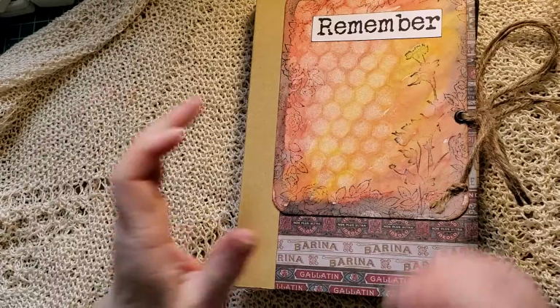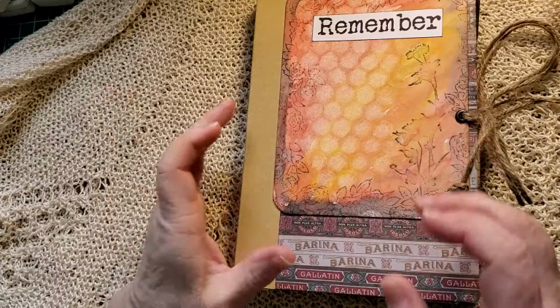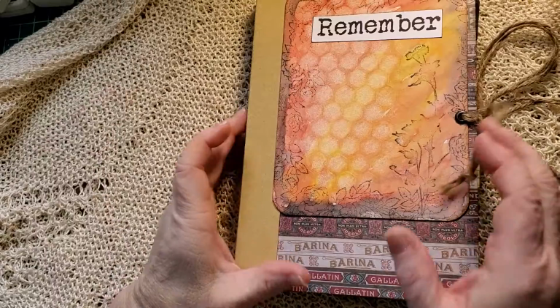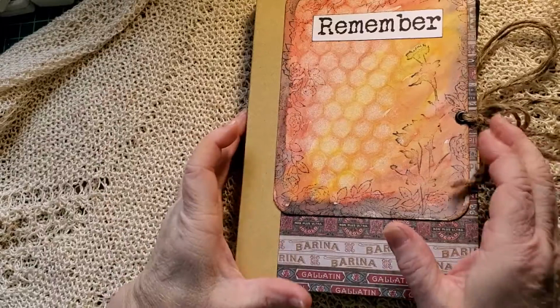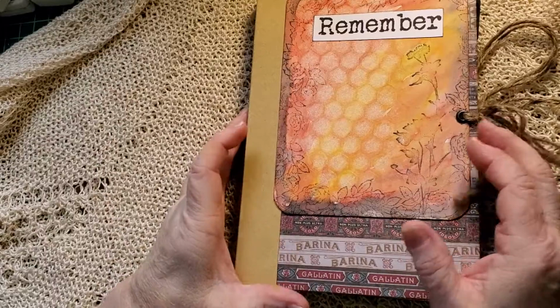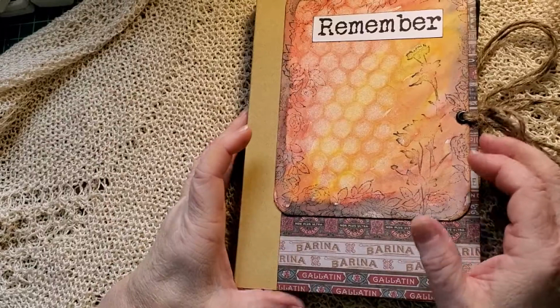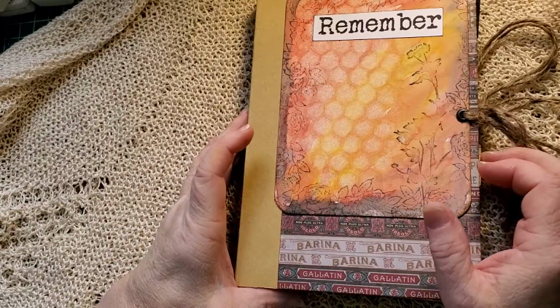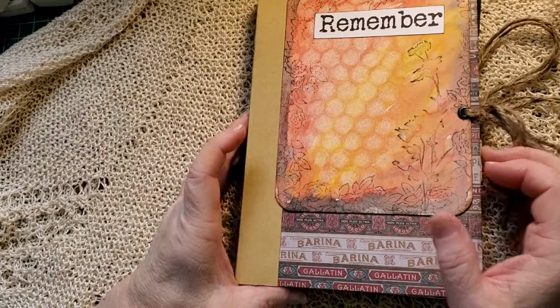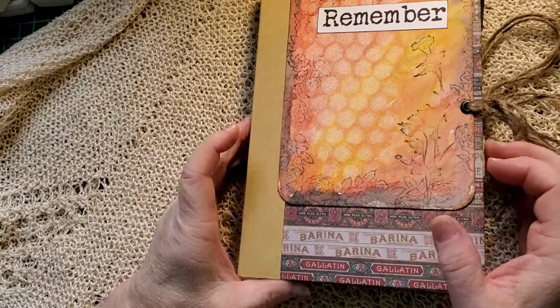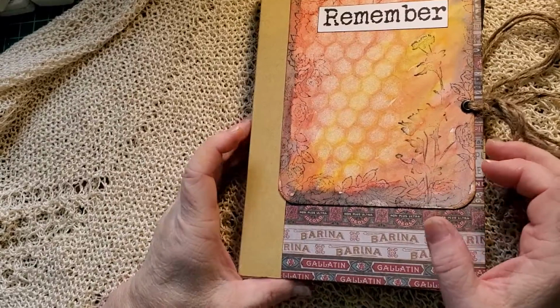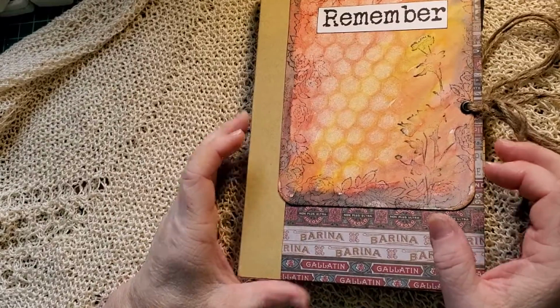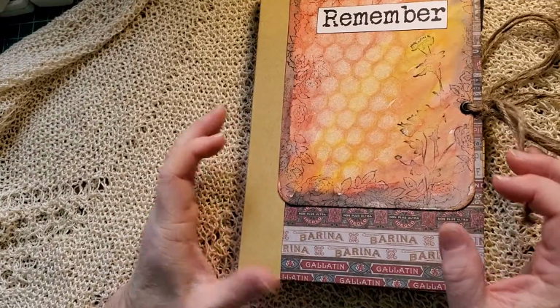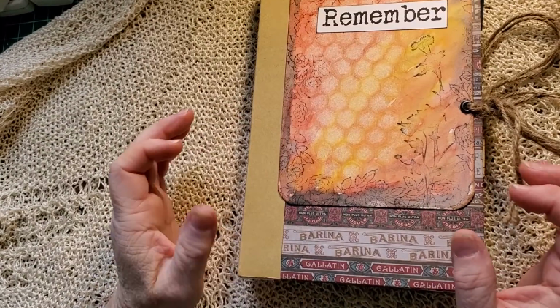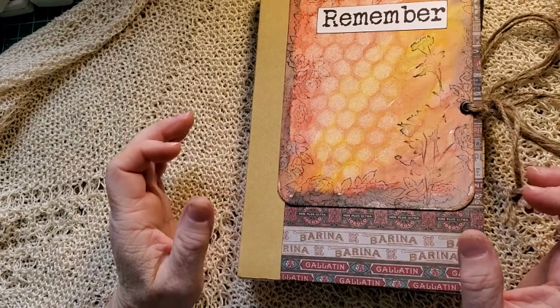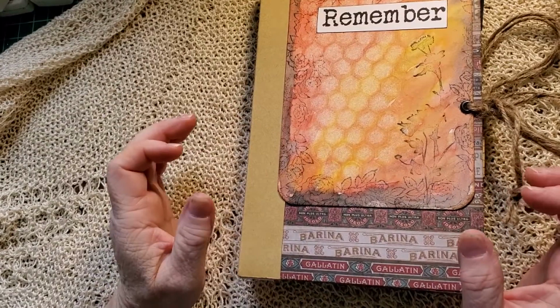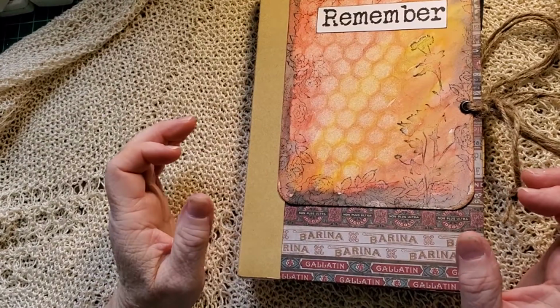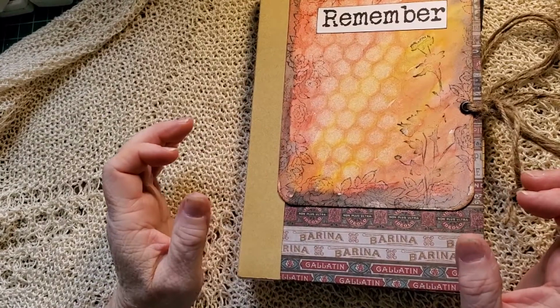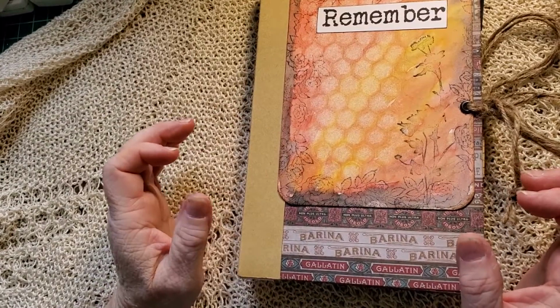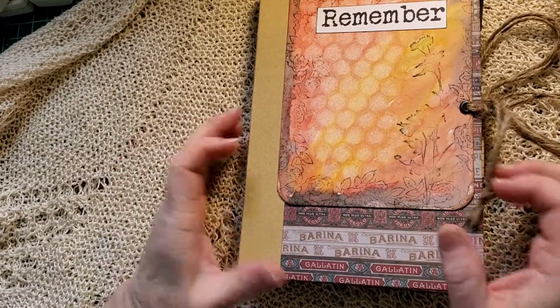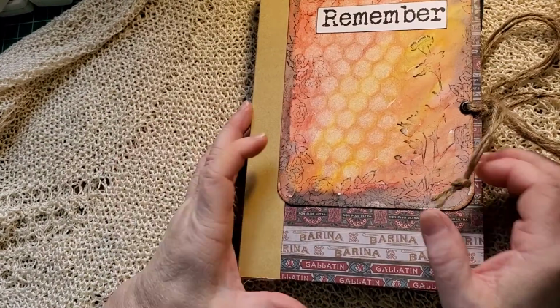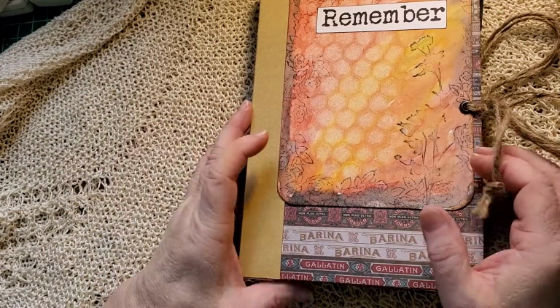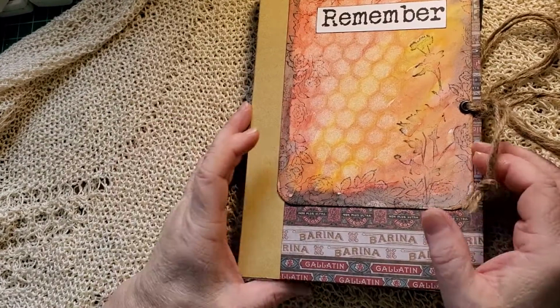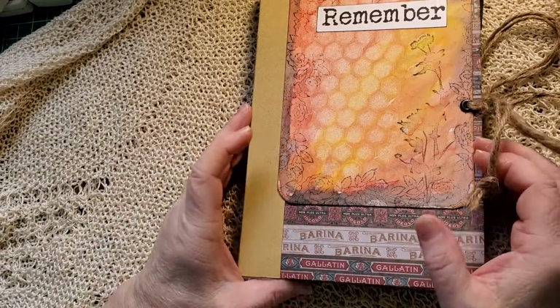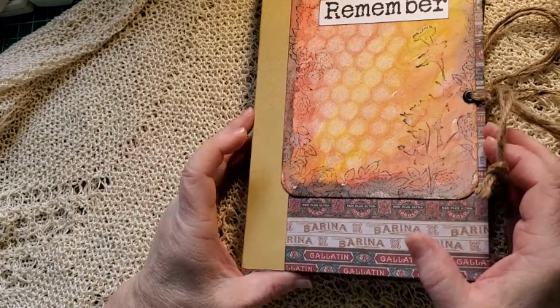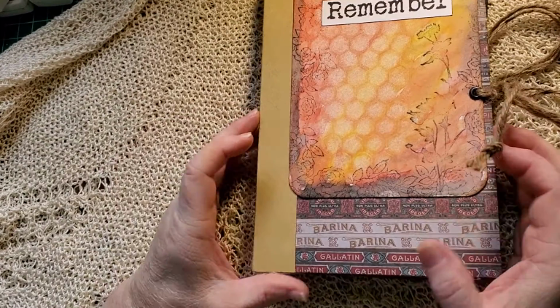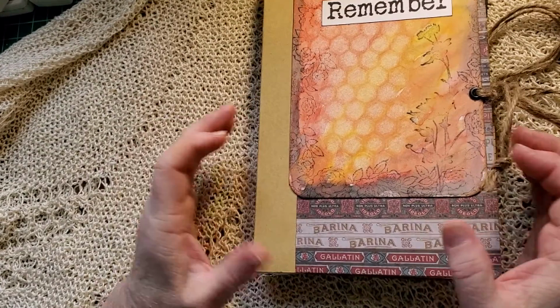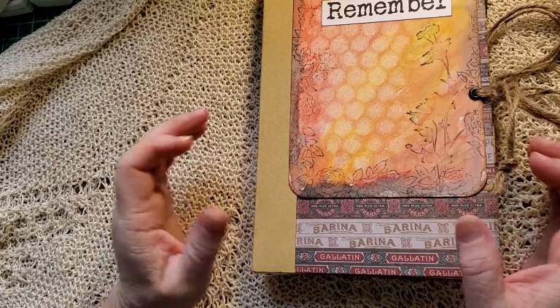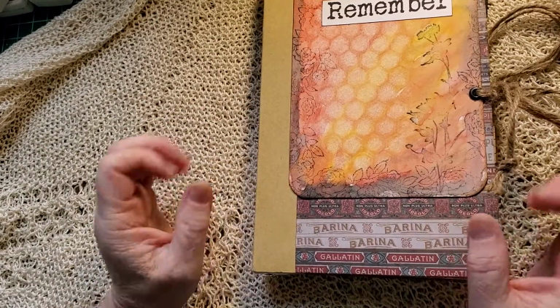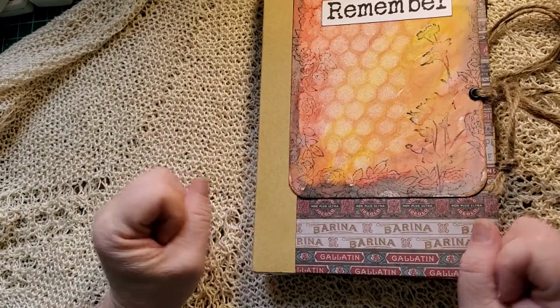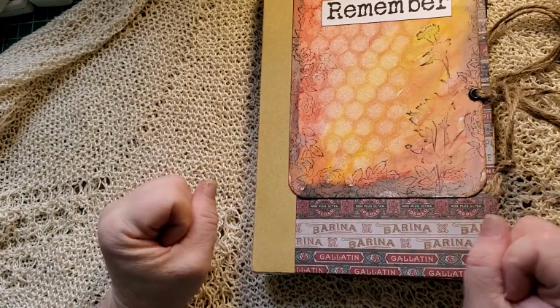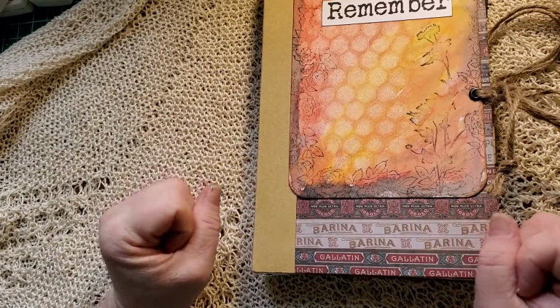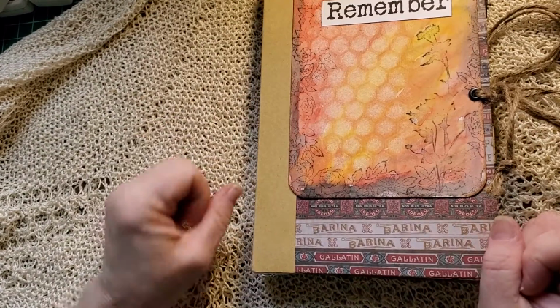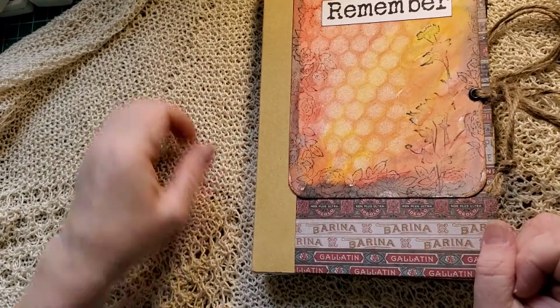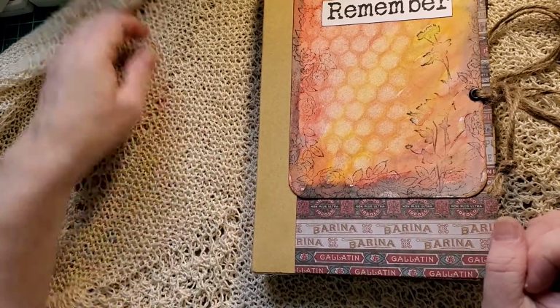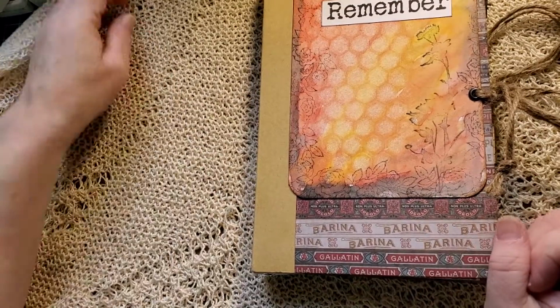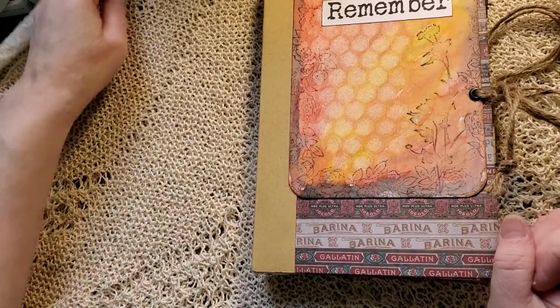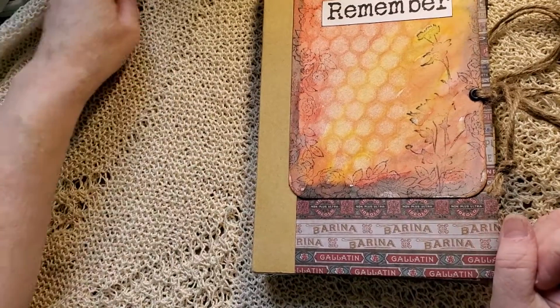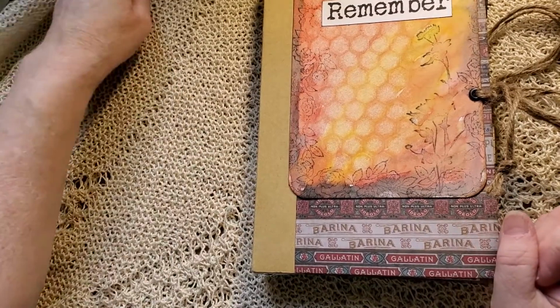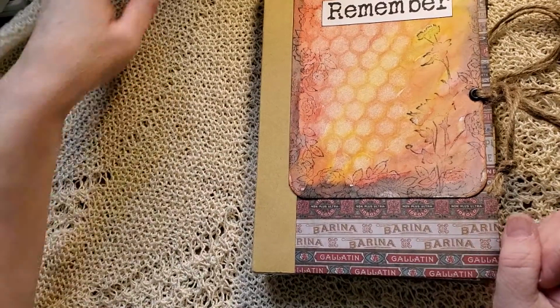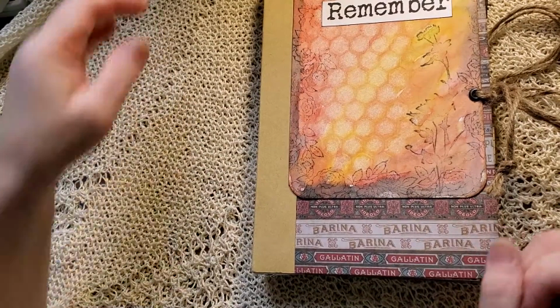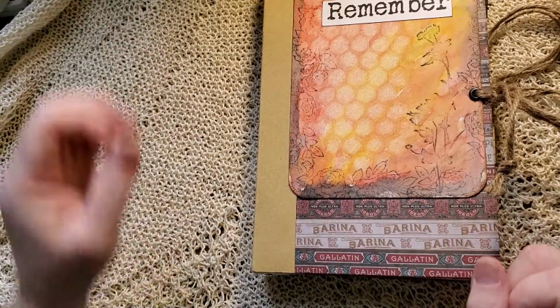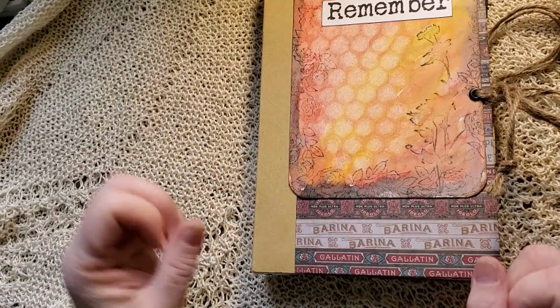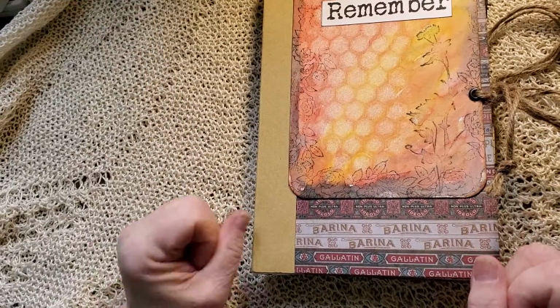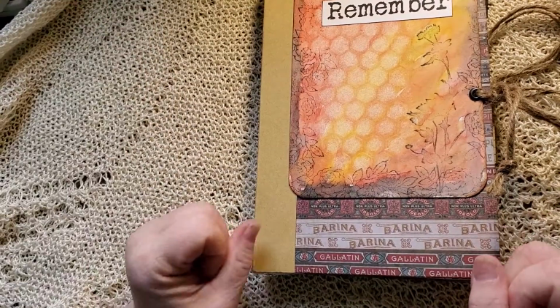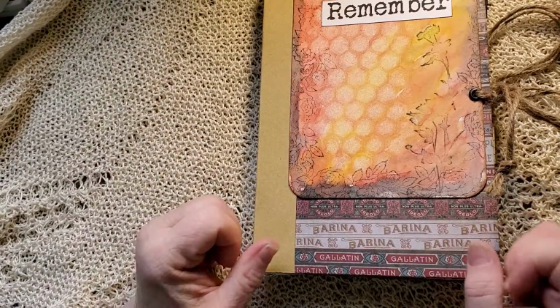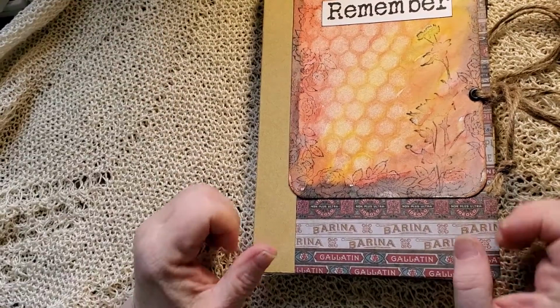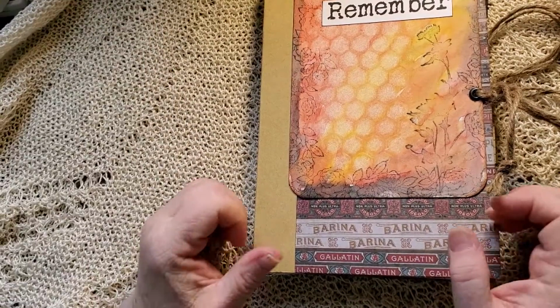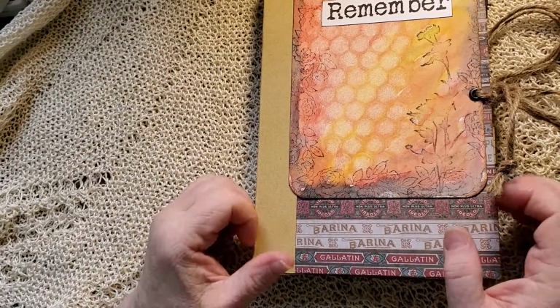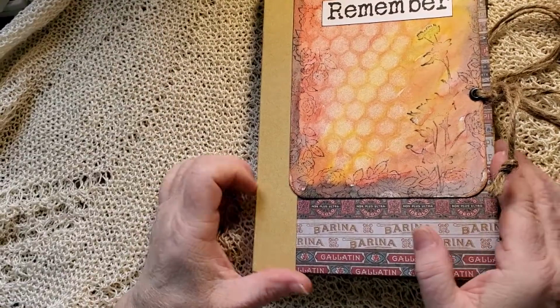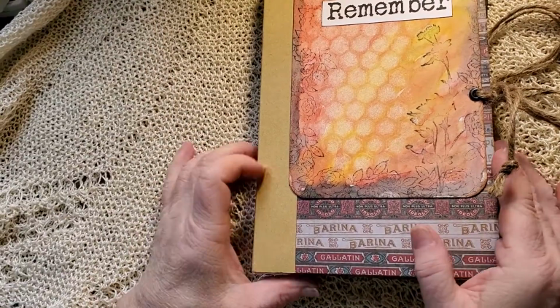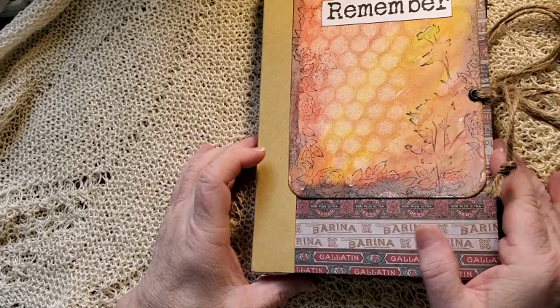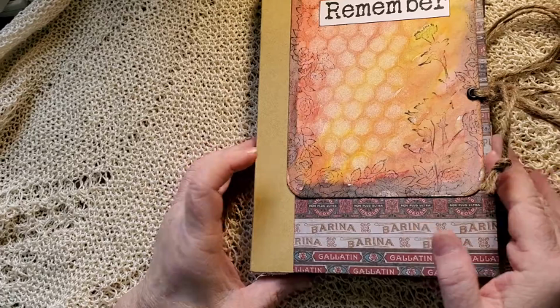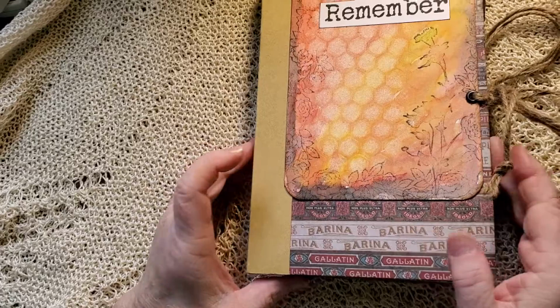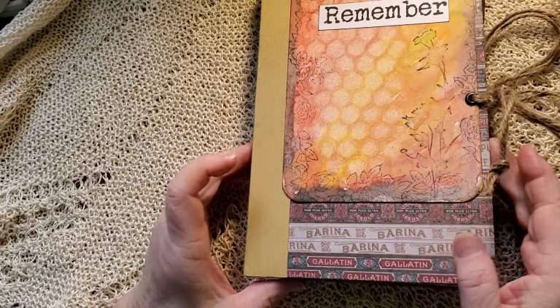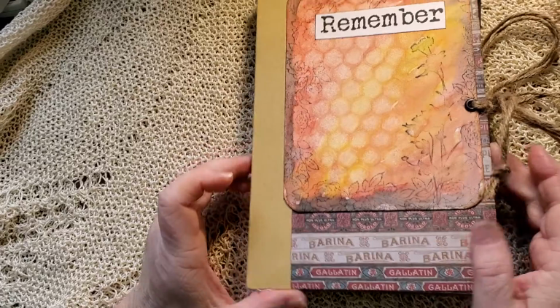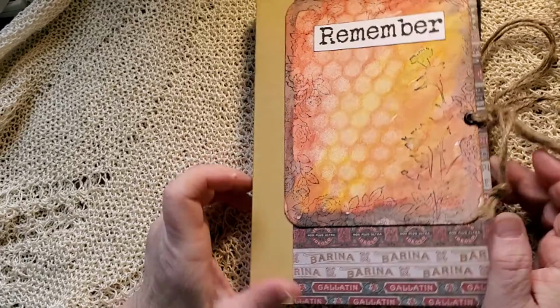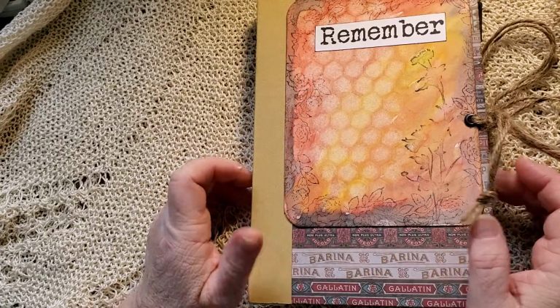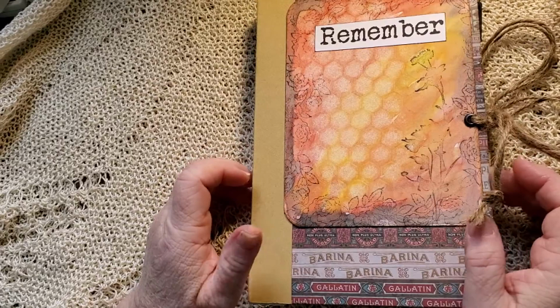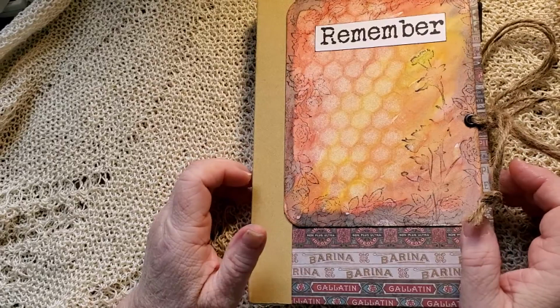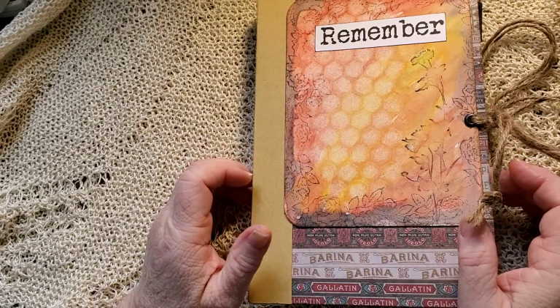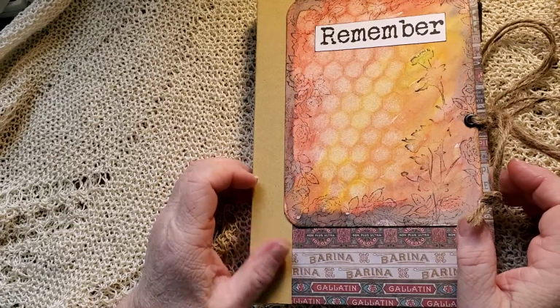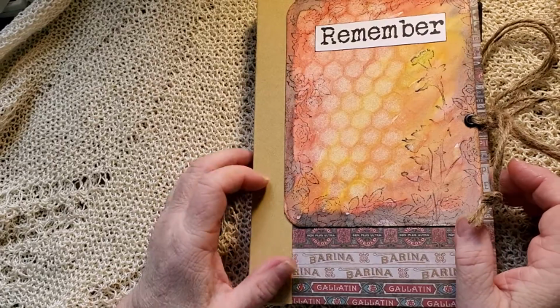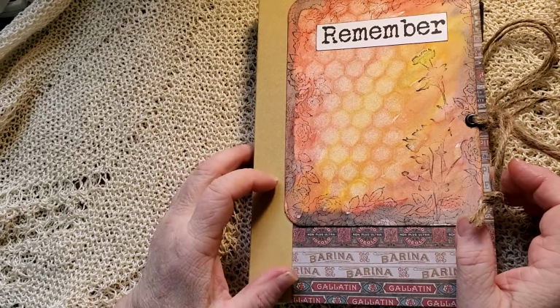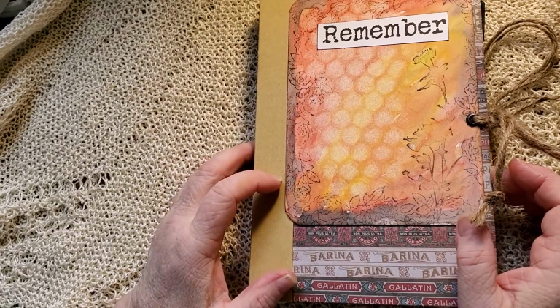Good morning. This is Gina, Pumpkin Cup Handmade. Welcome to my channel. I hope everybody's having a great day.